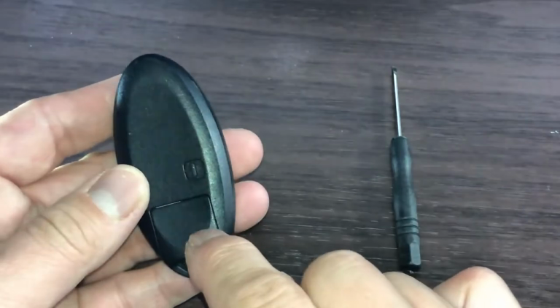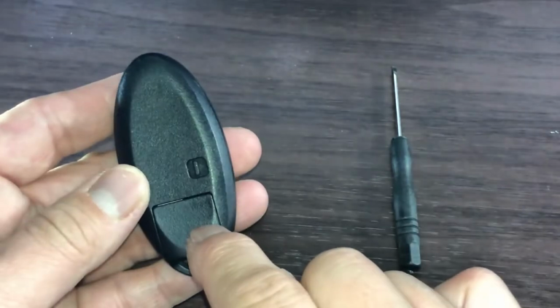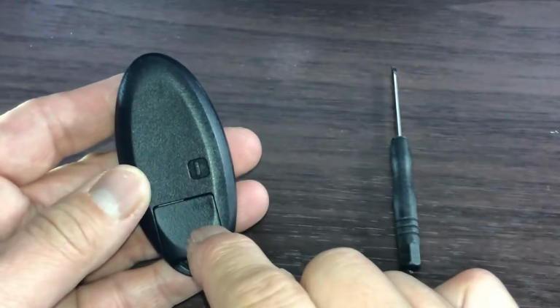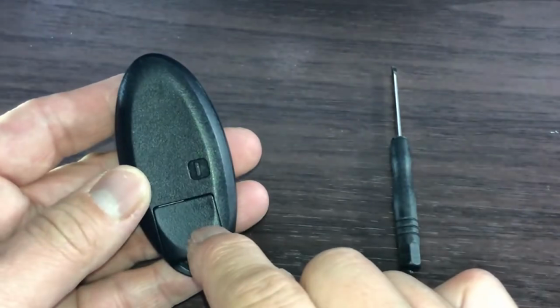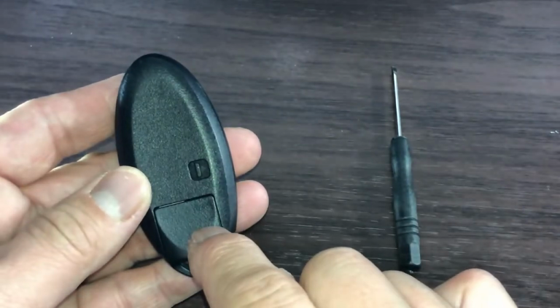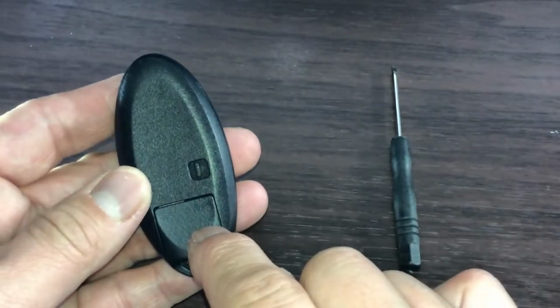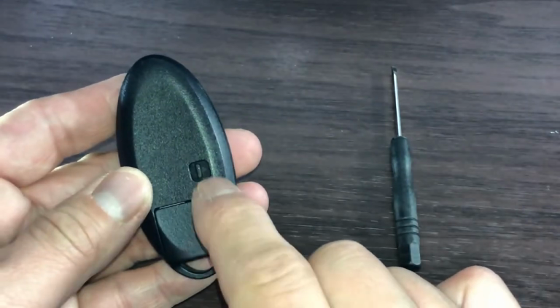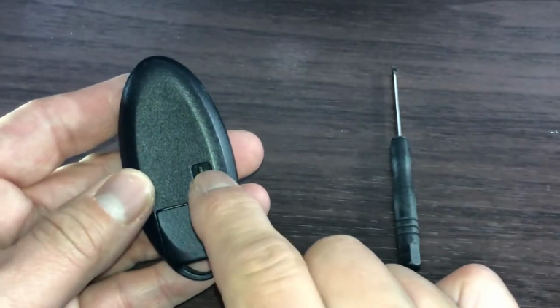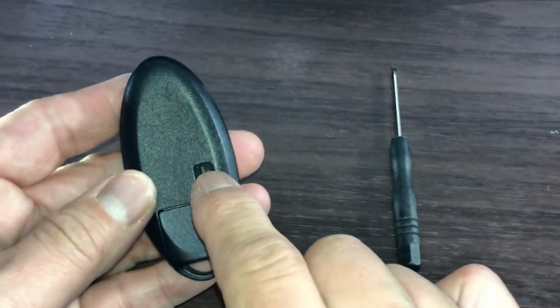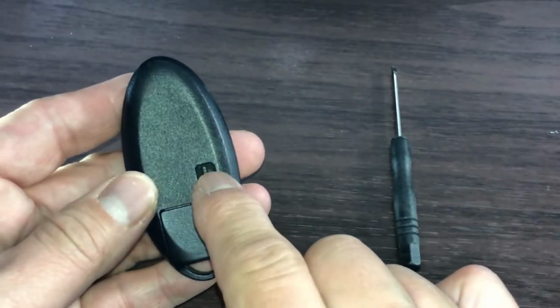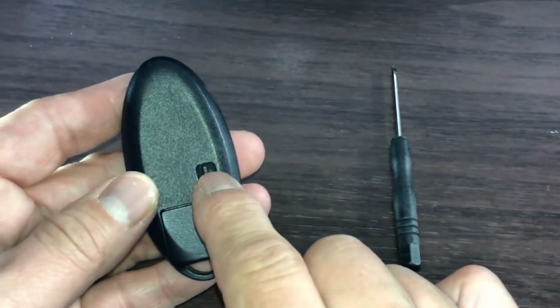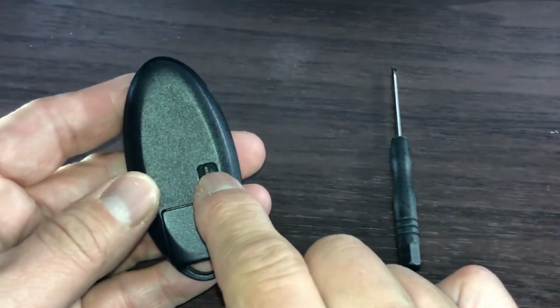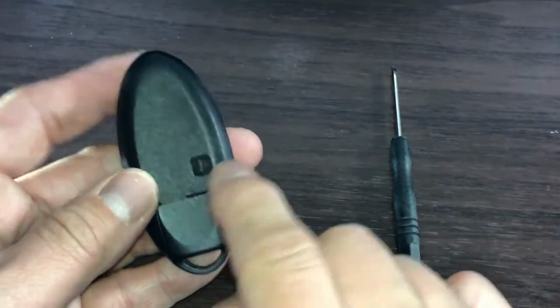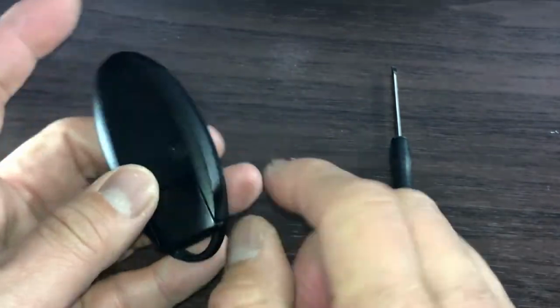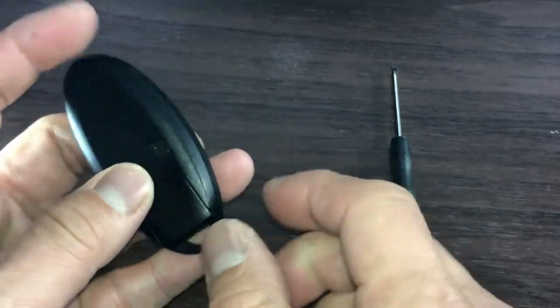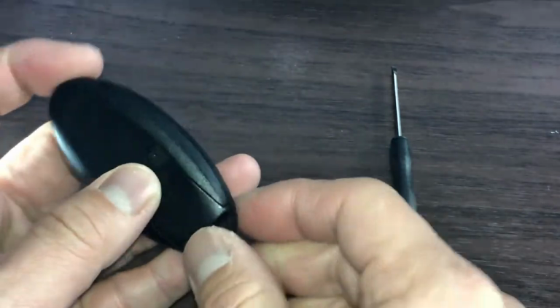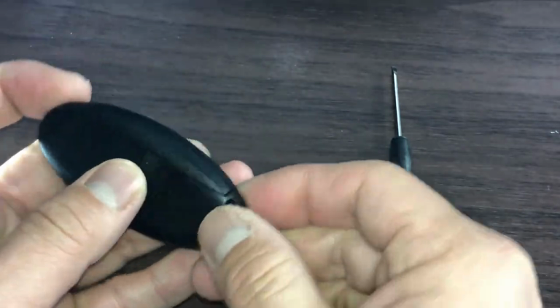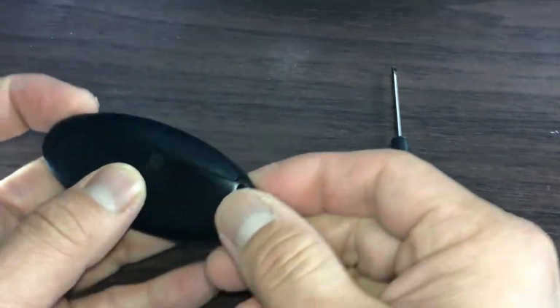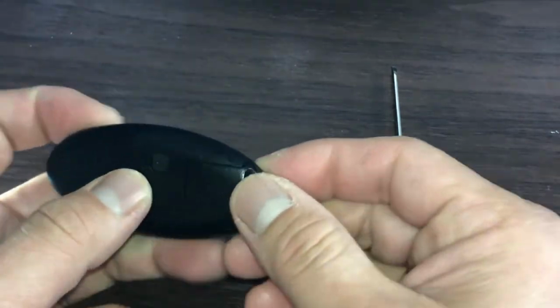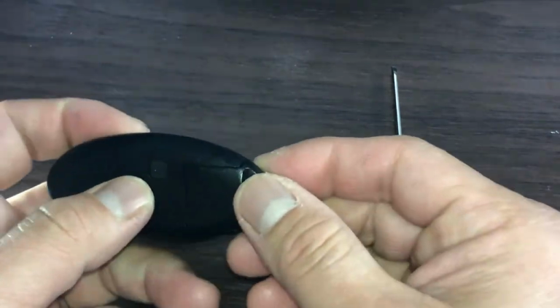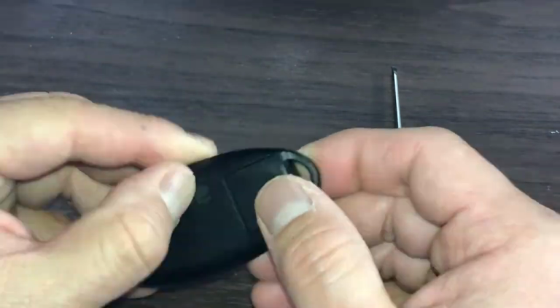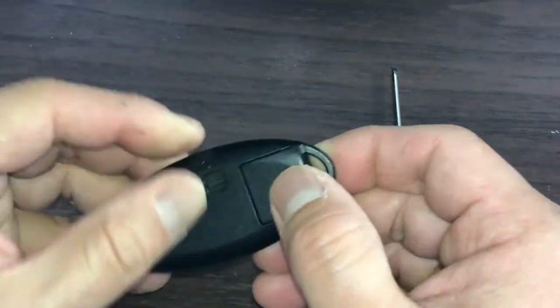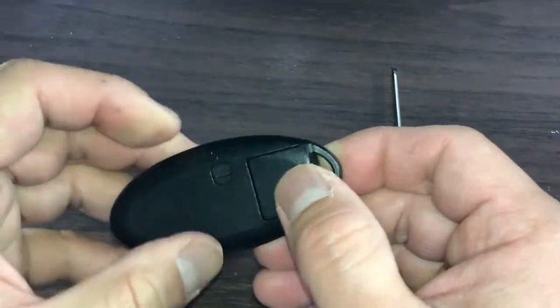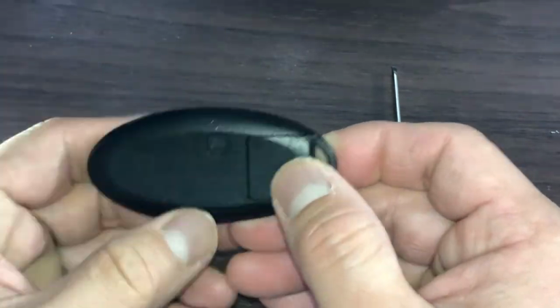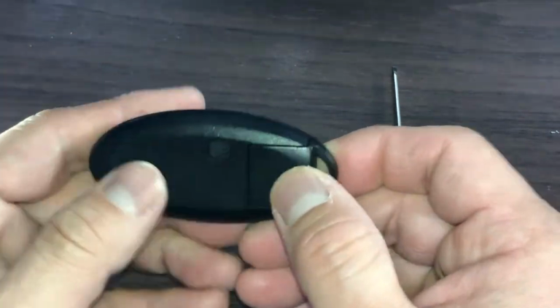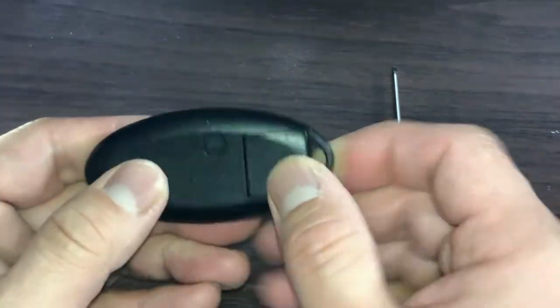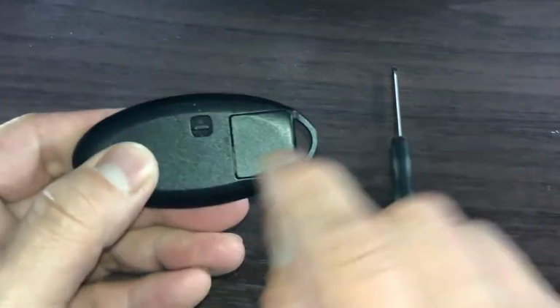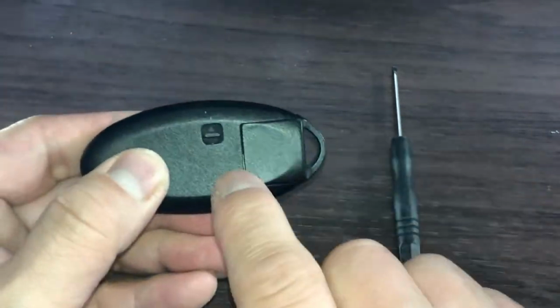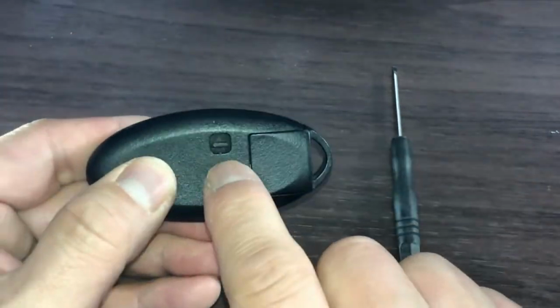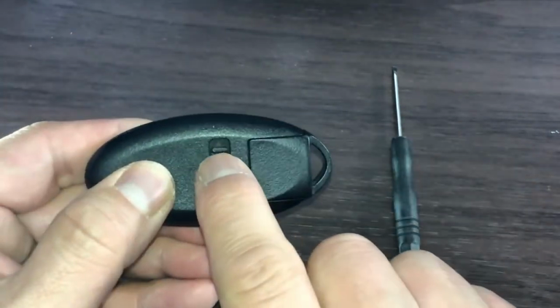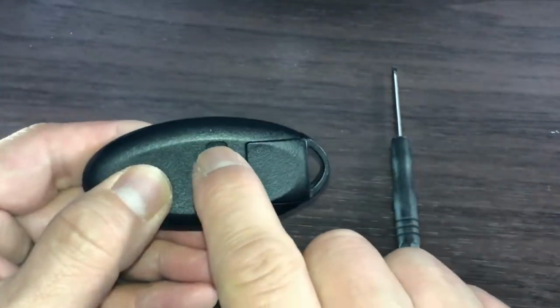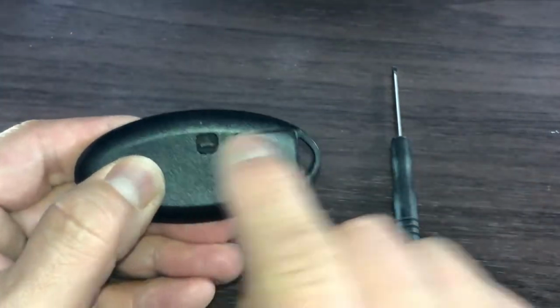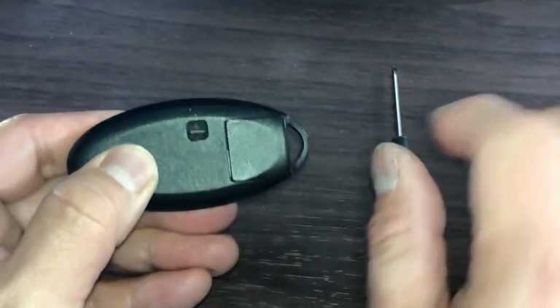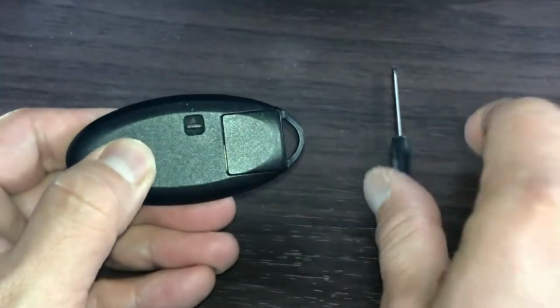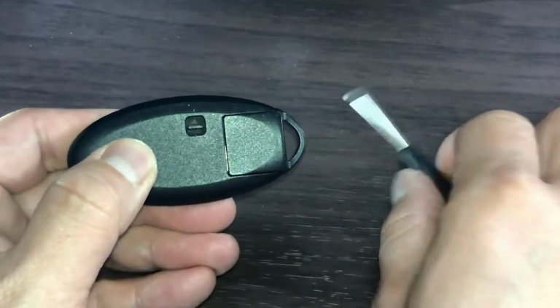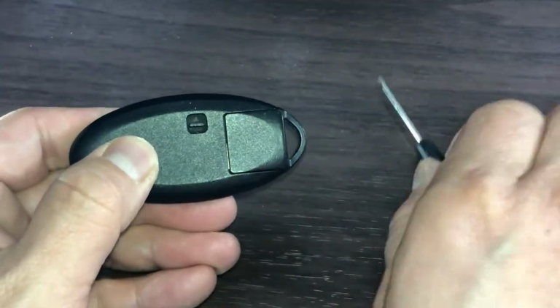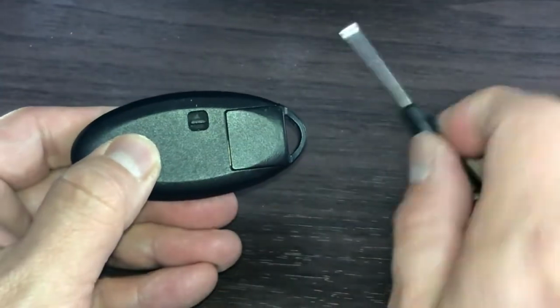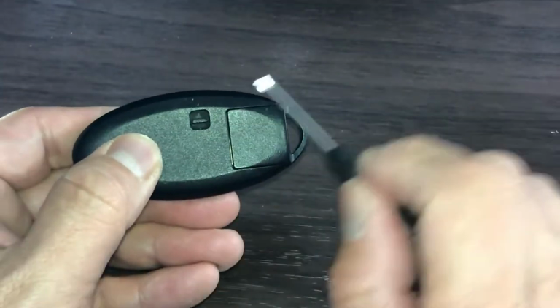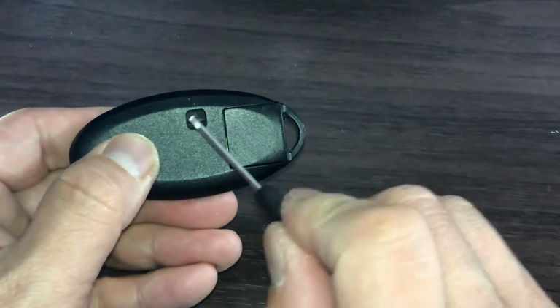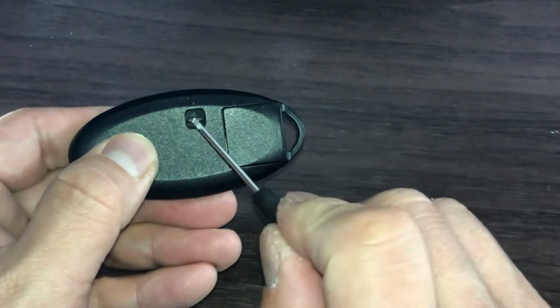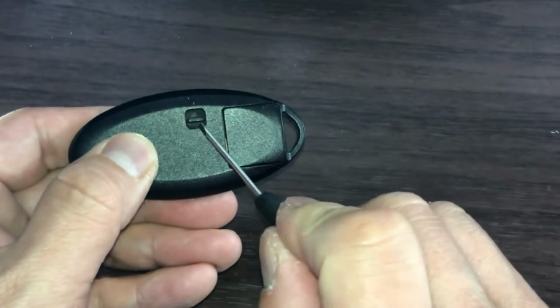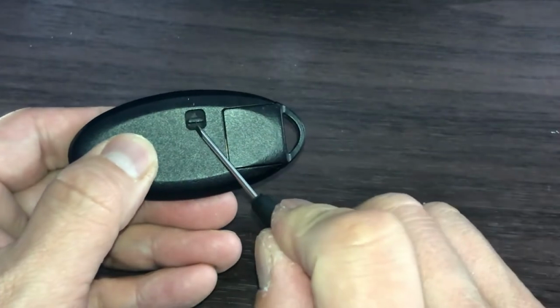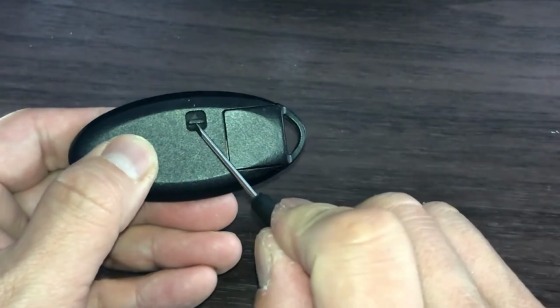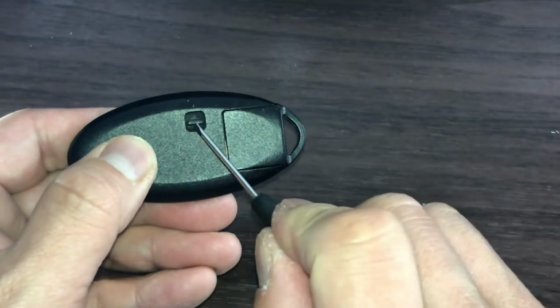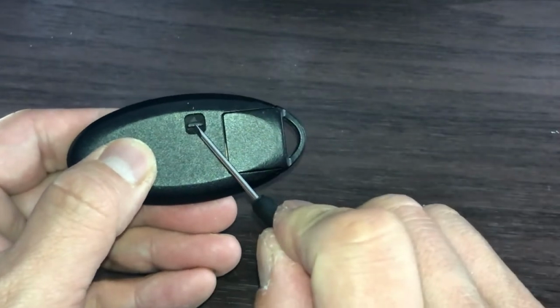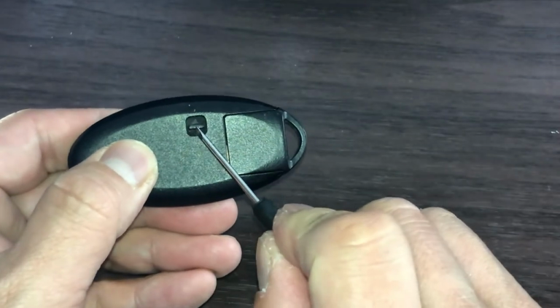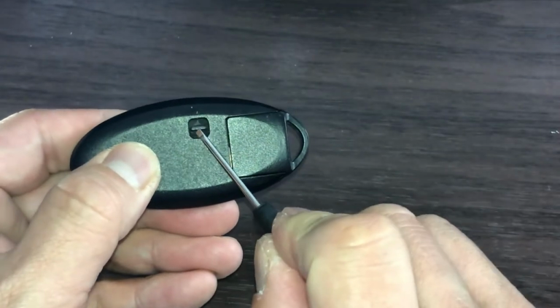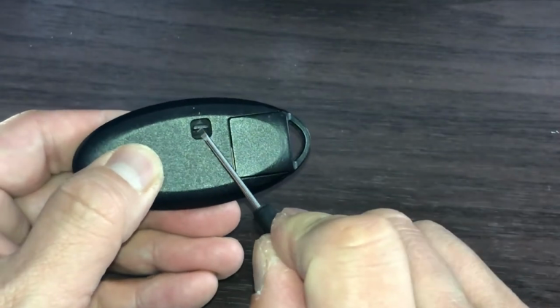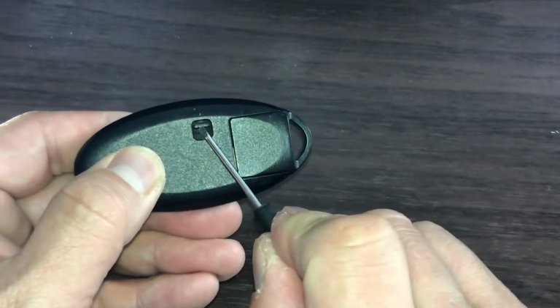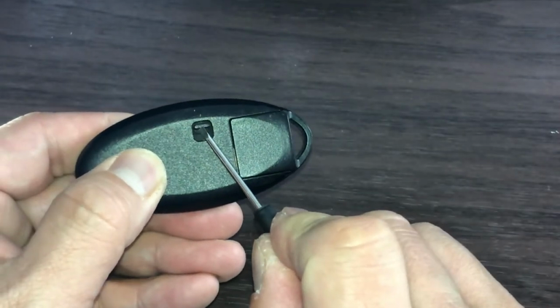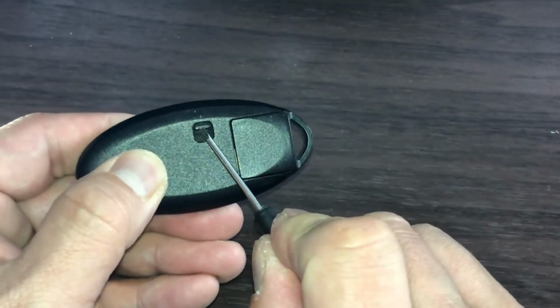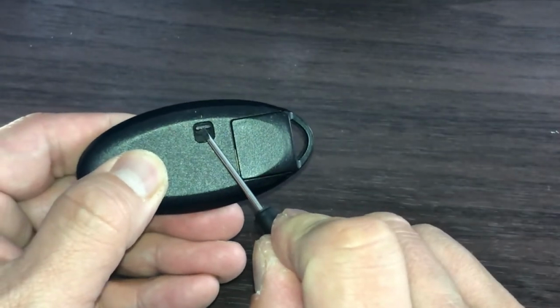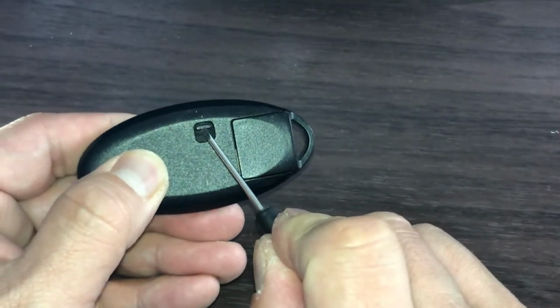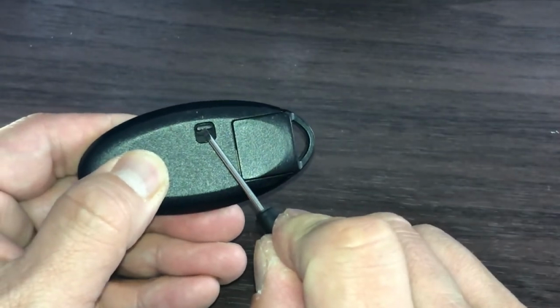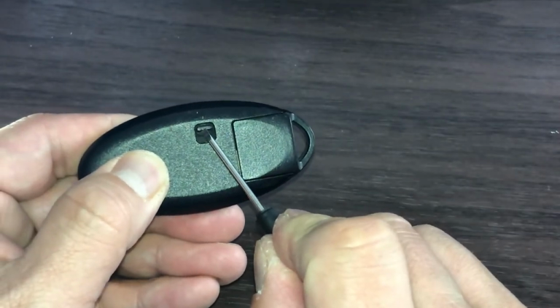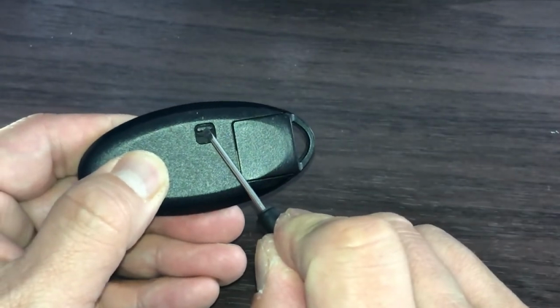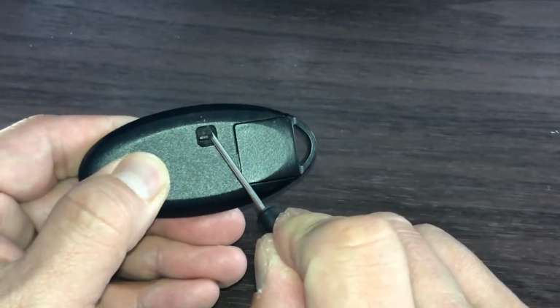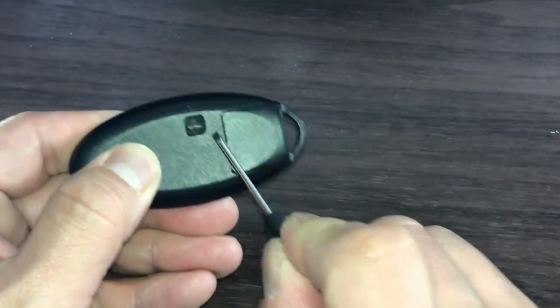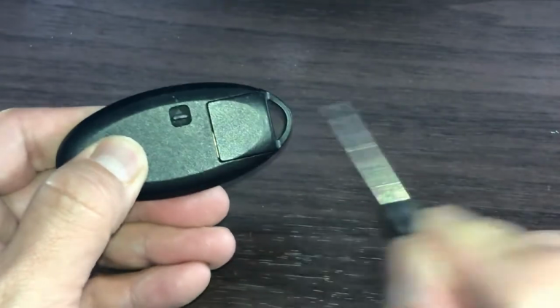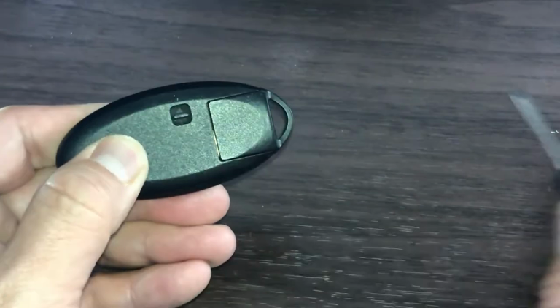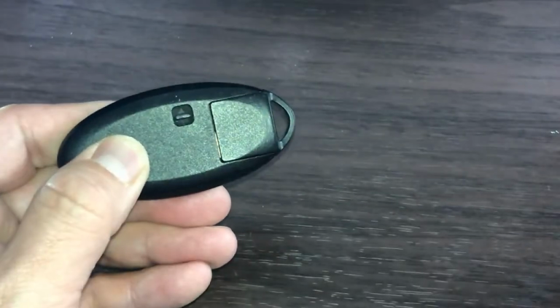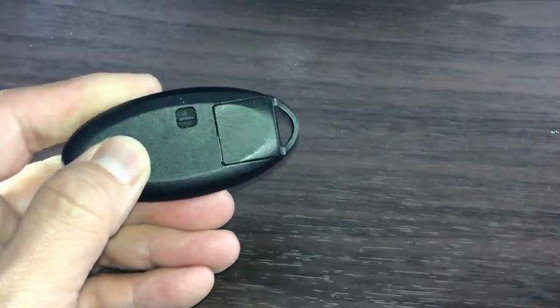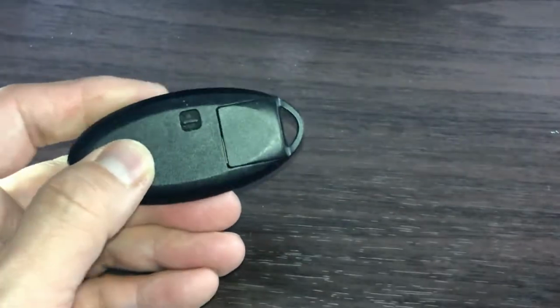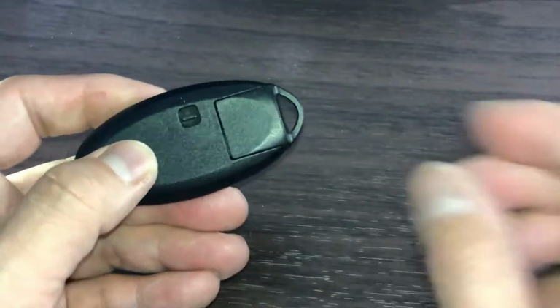On the back, there's a little switch. You're going to press it up. That'll release the key.